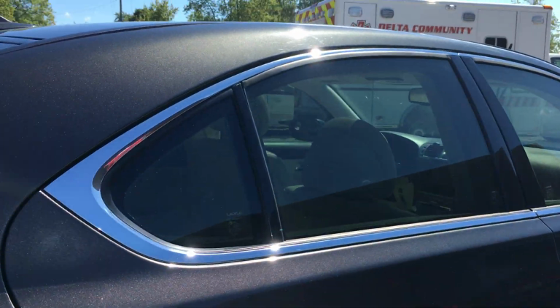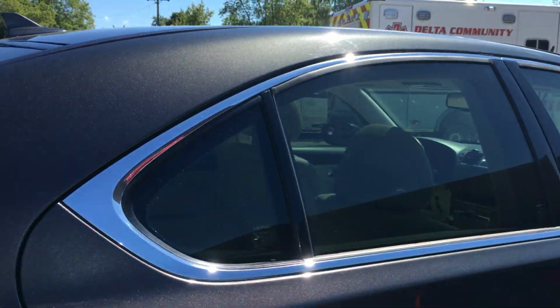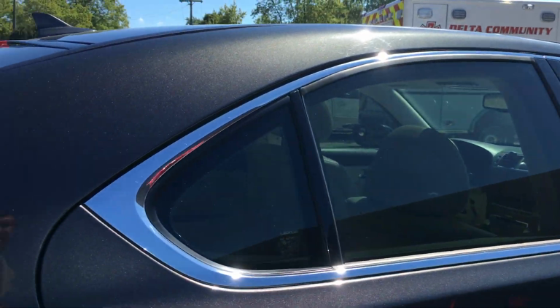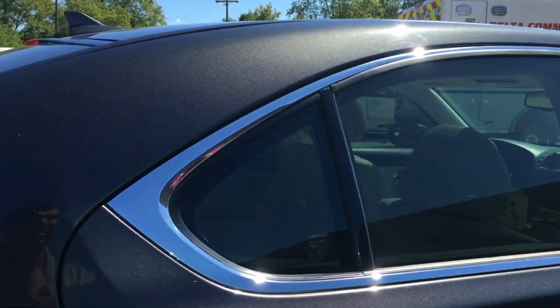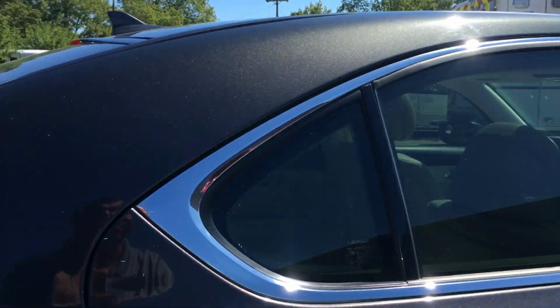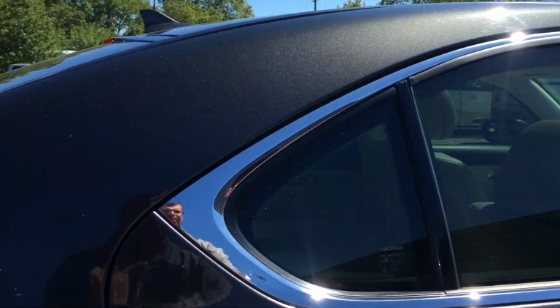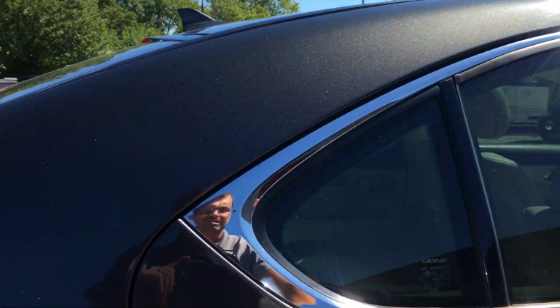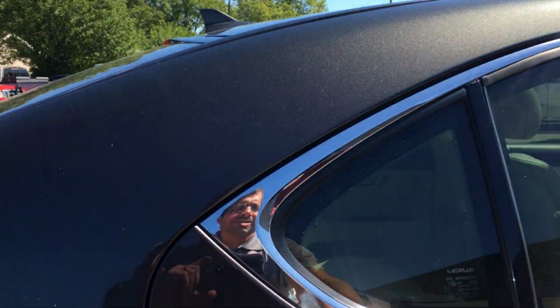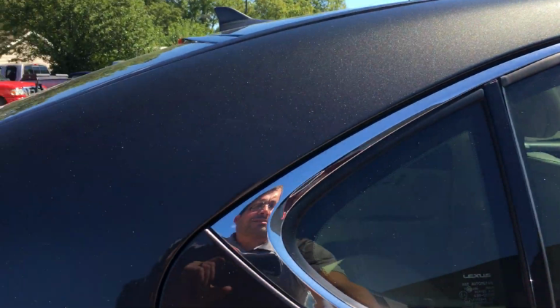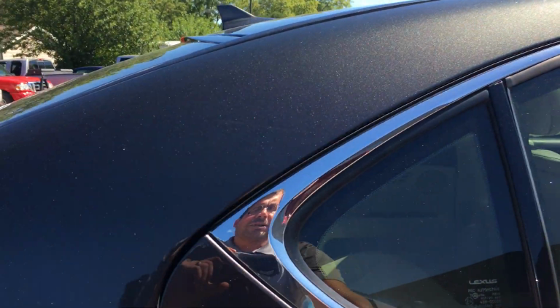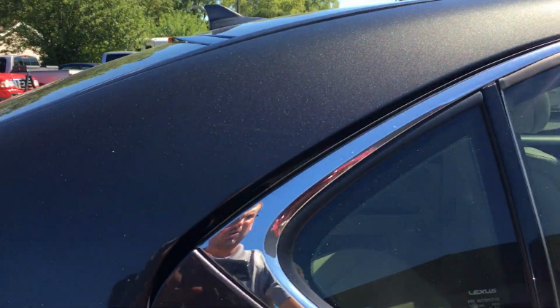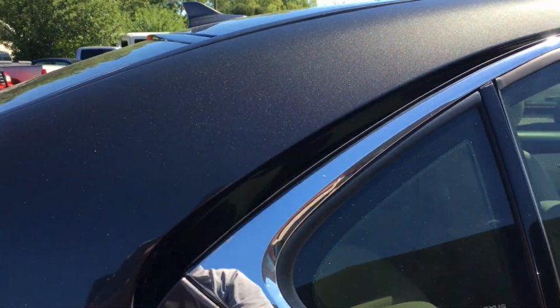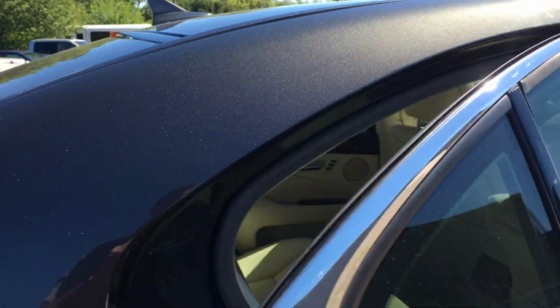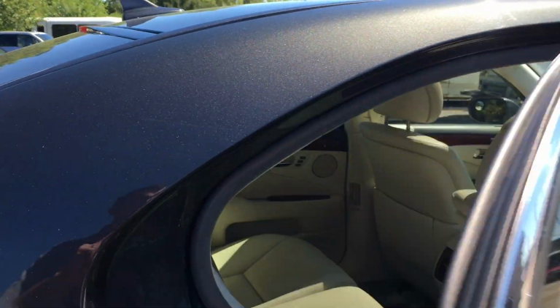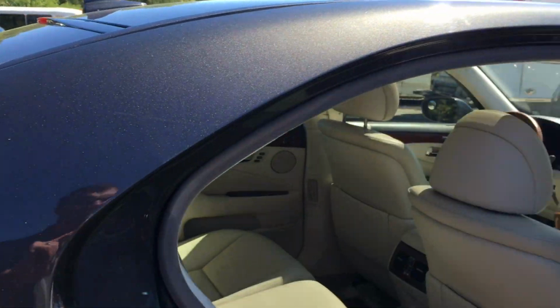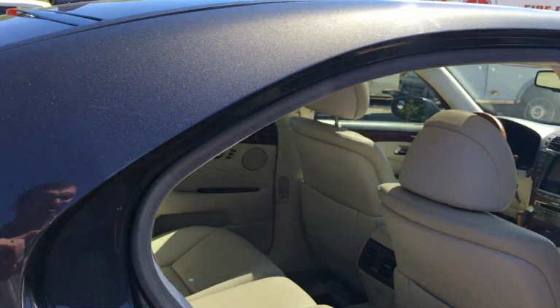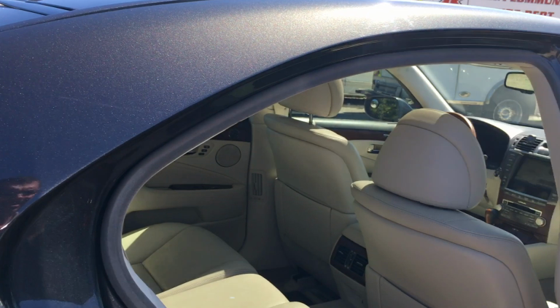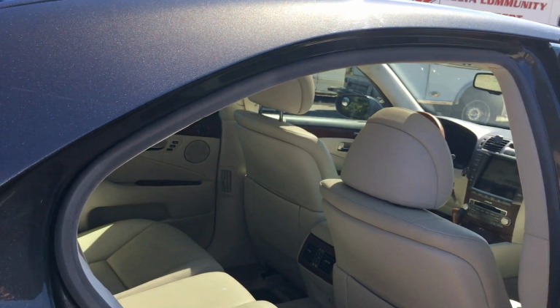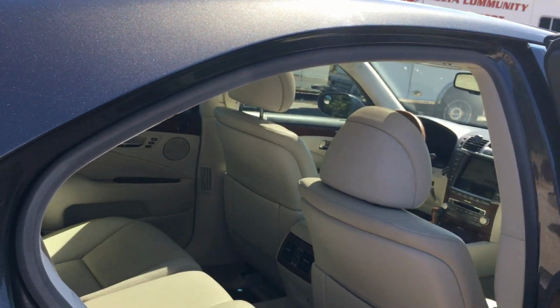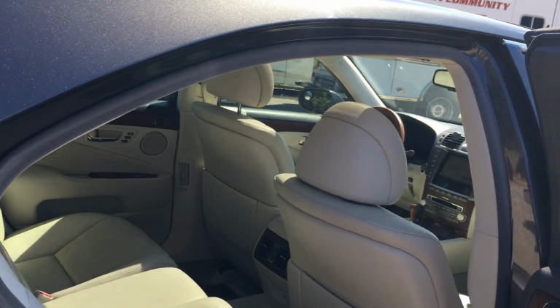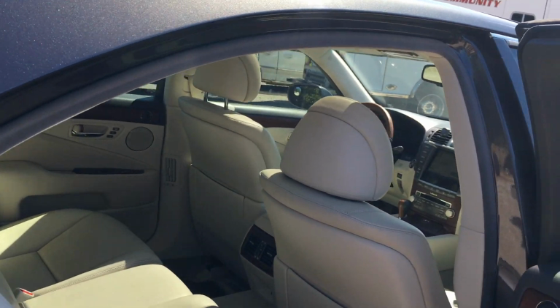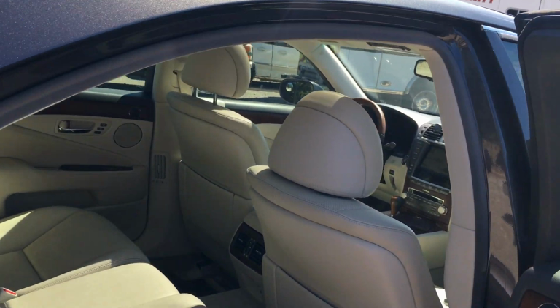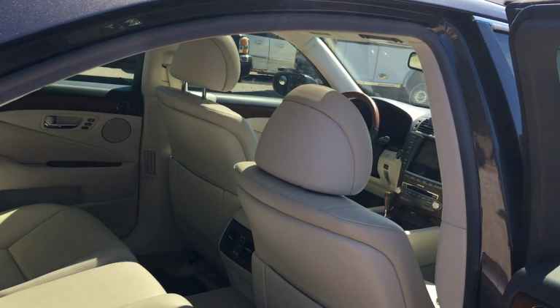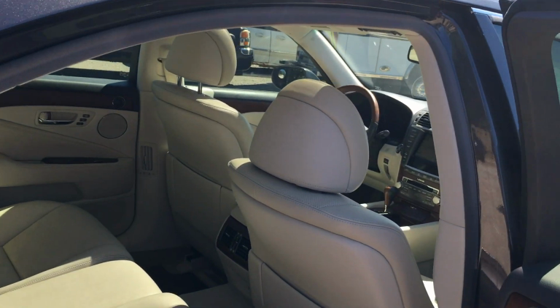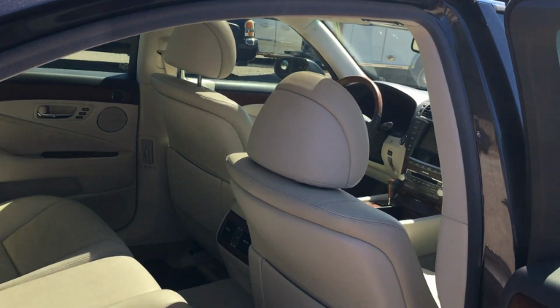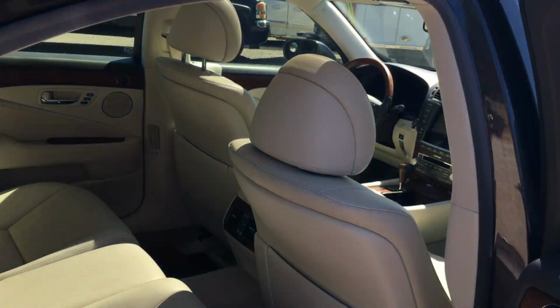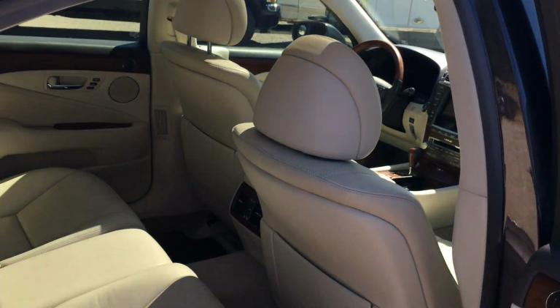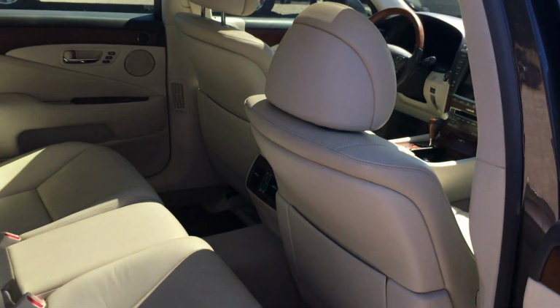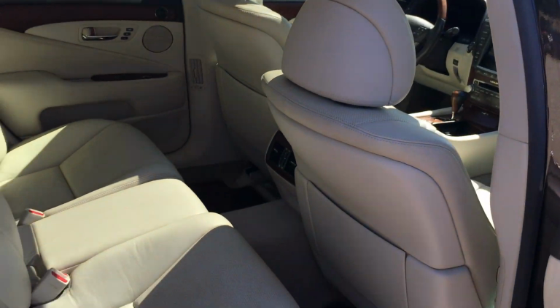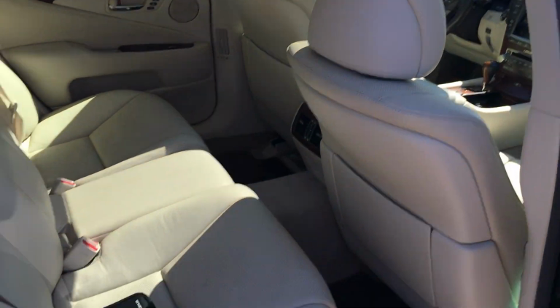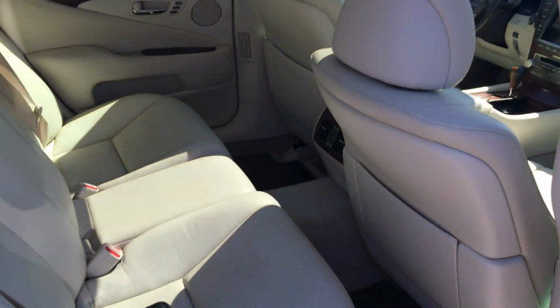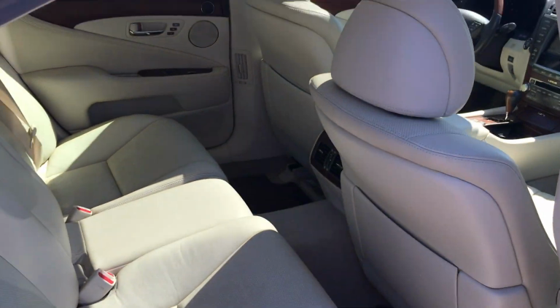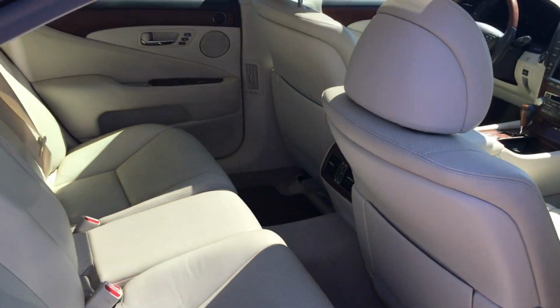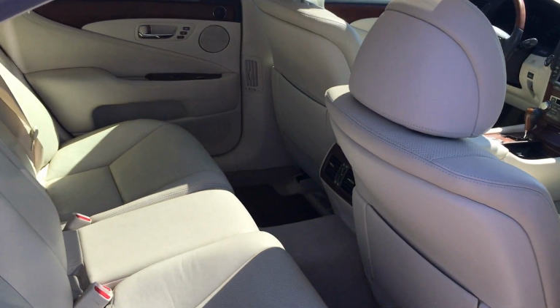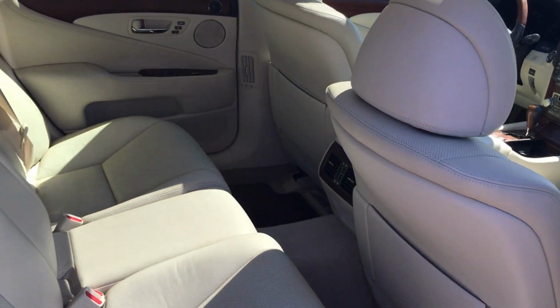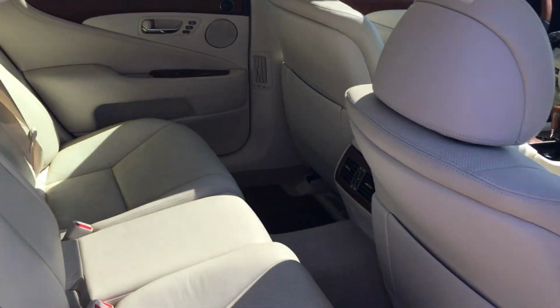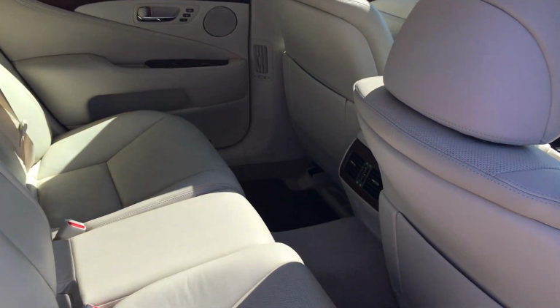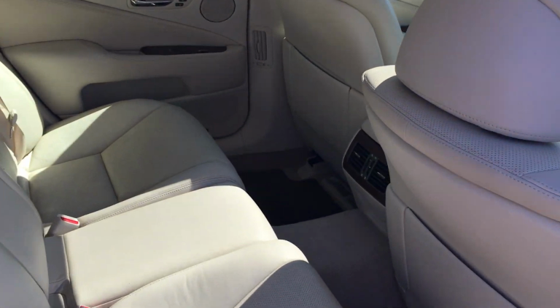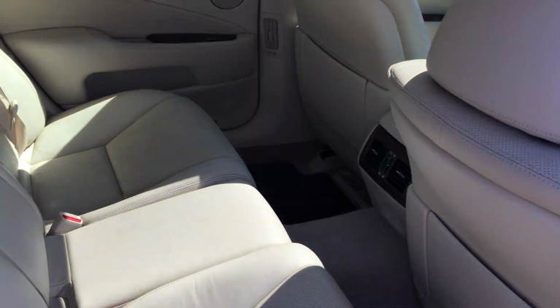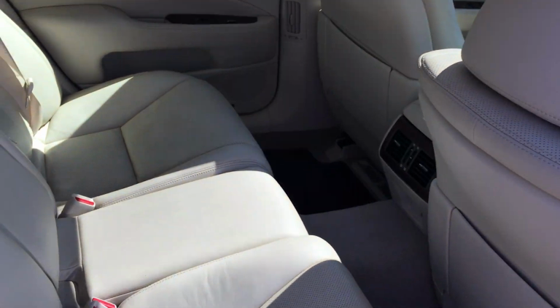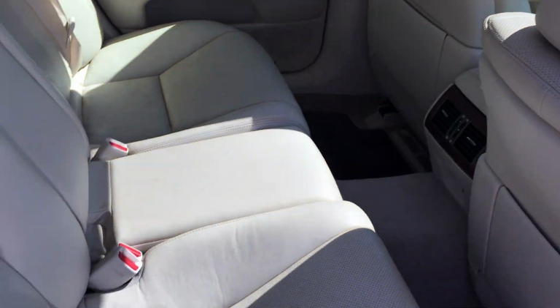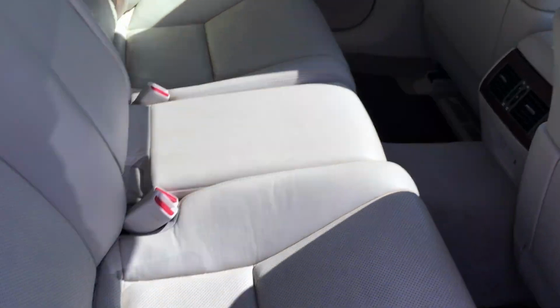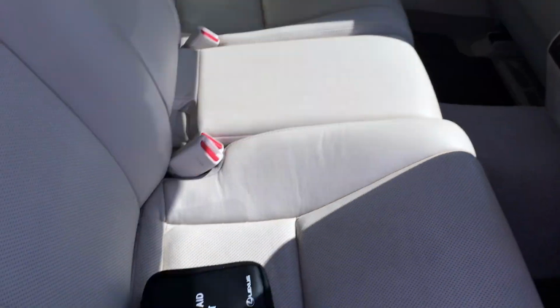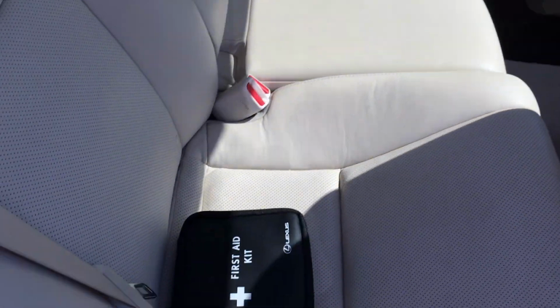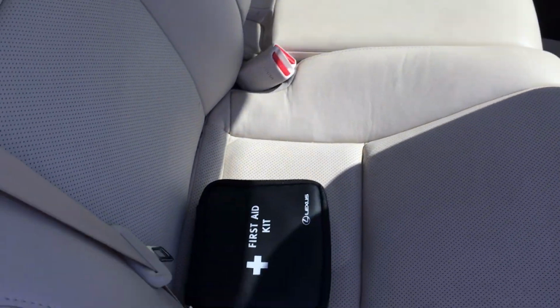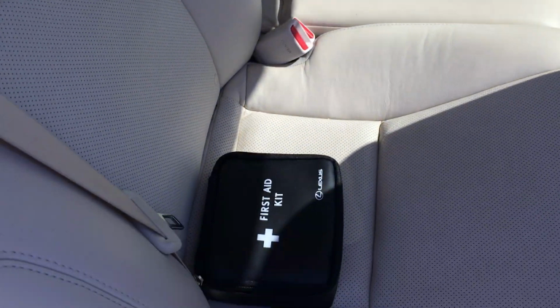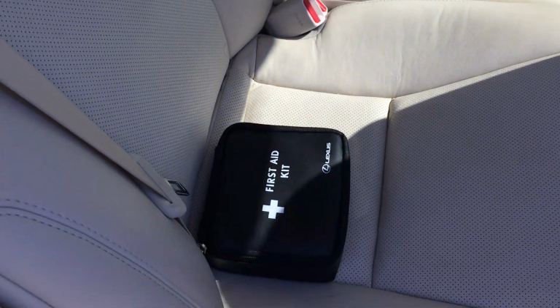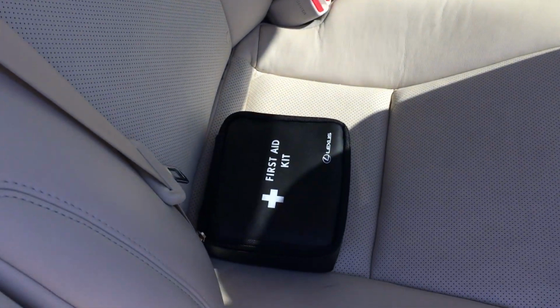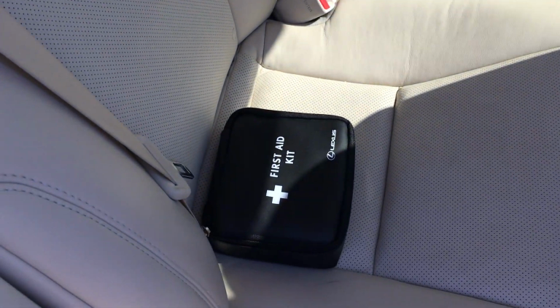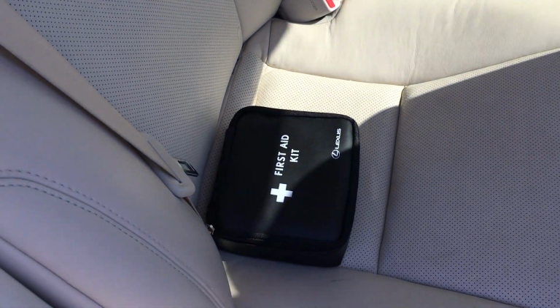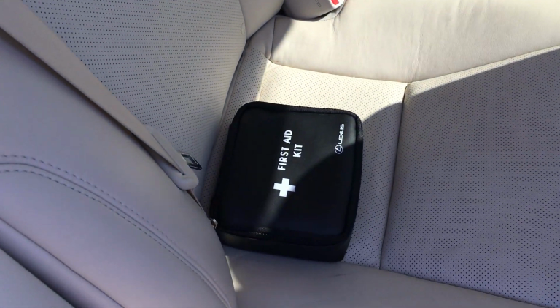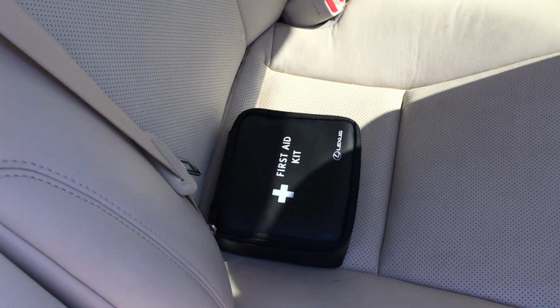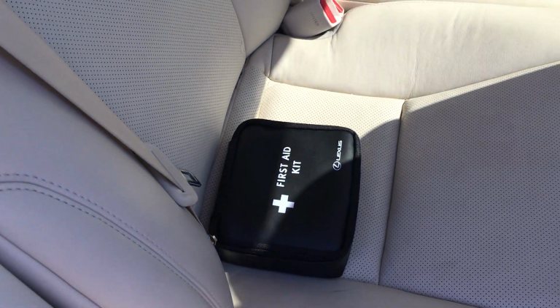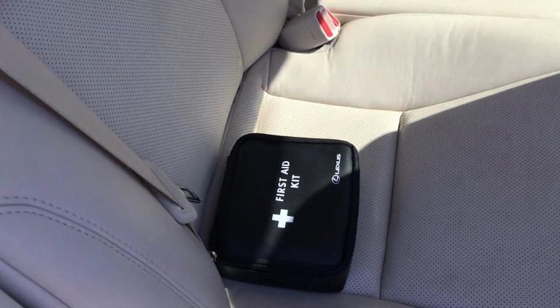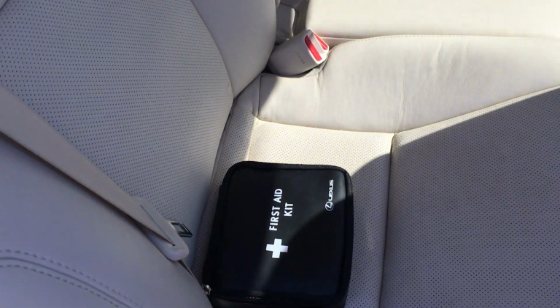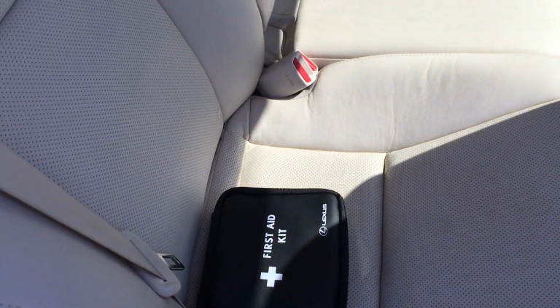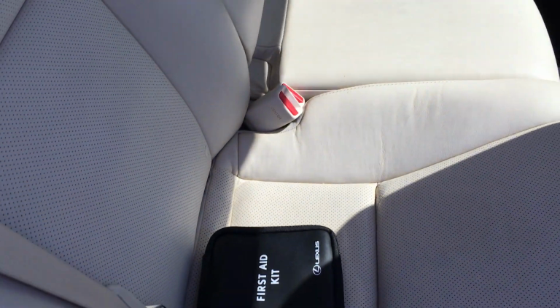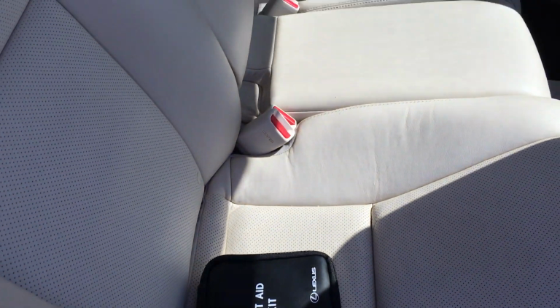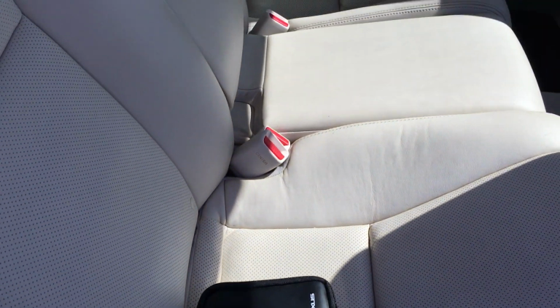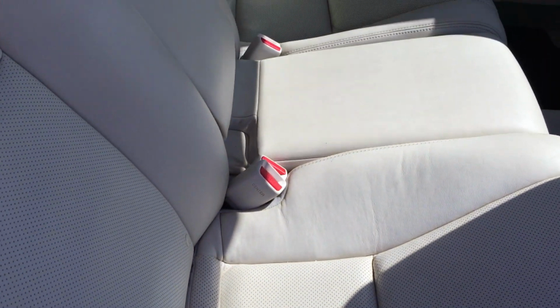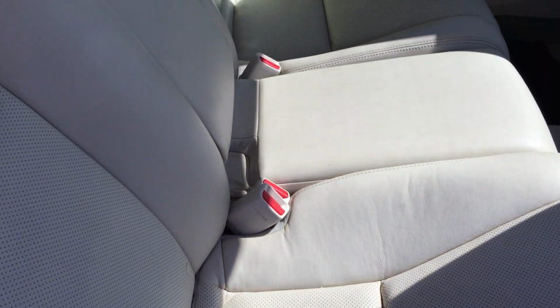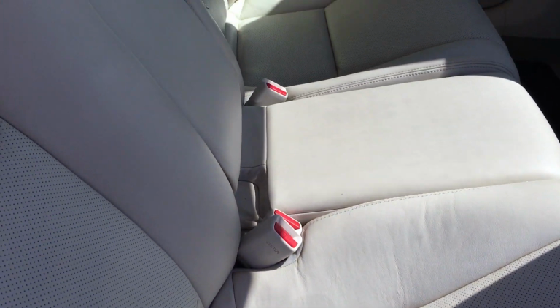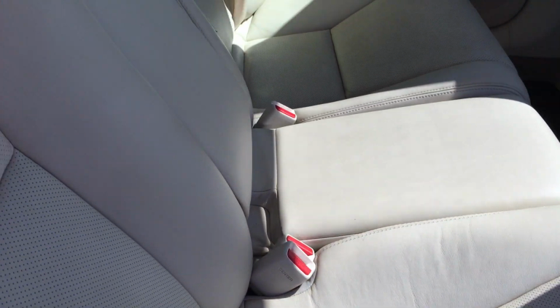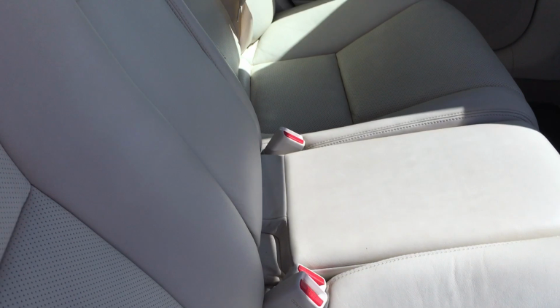Looking at the vehicle here — I unlocked it. There's a Lexus first aid kit in the trunk, which is kind of neat.